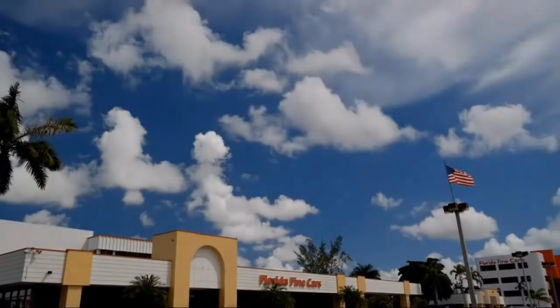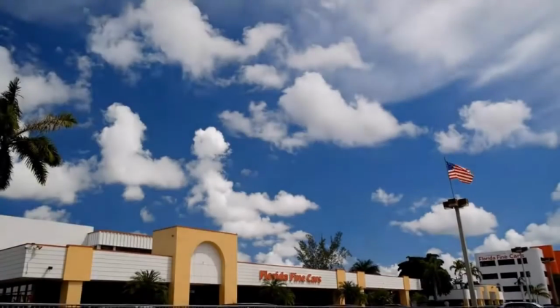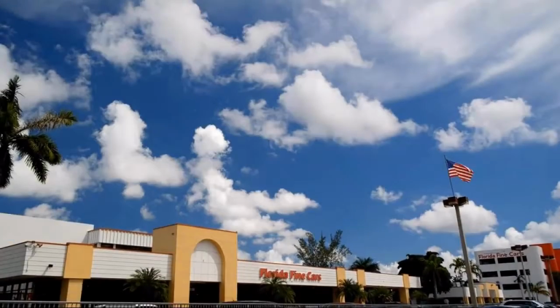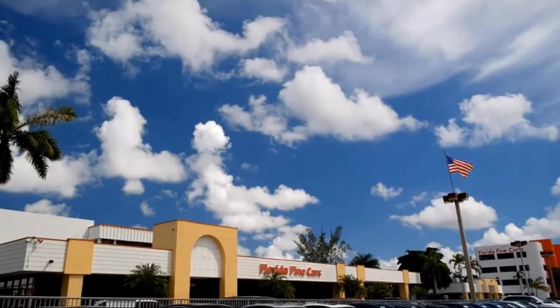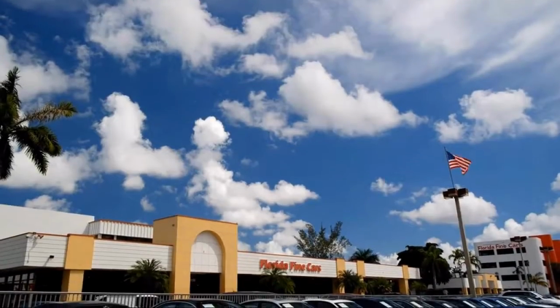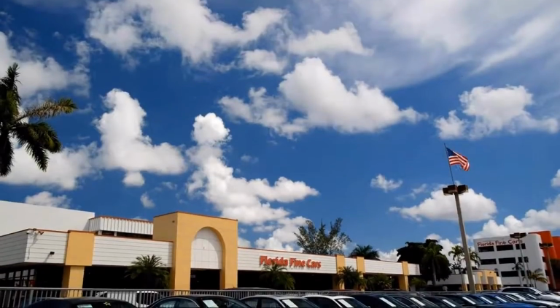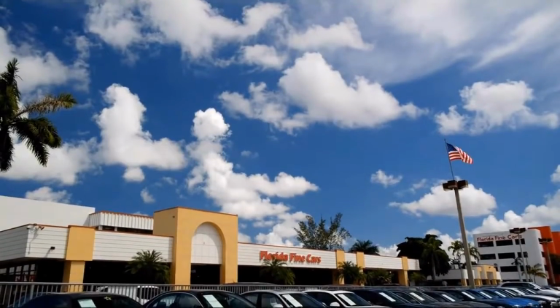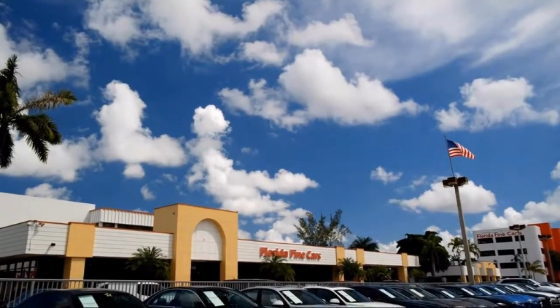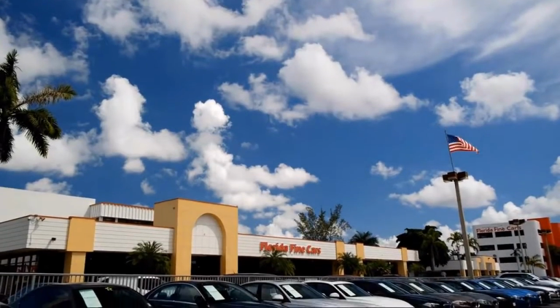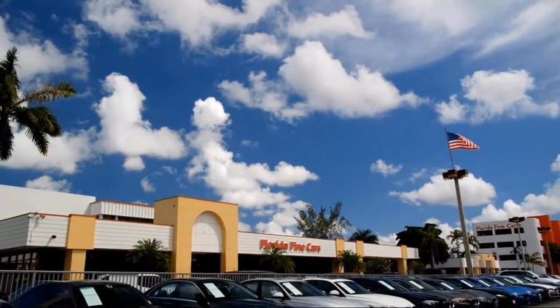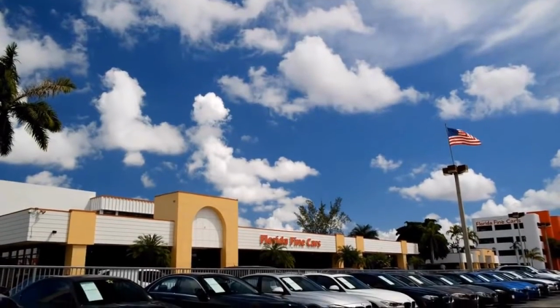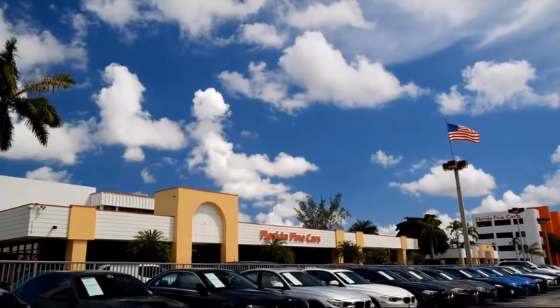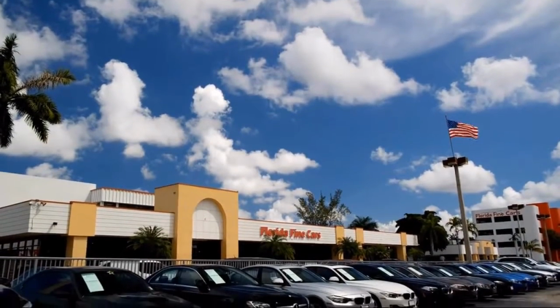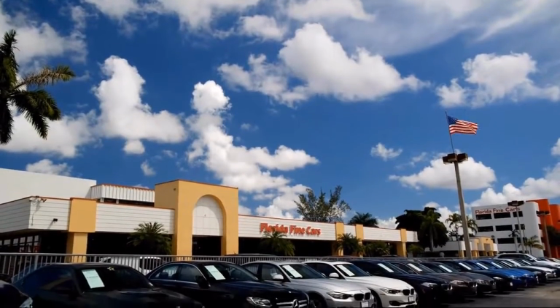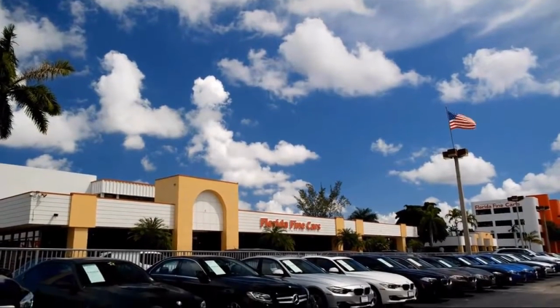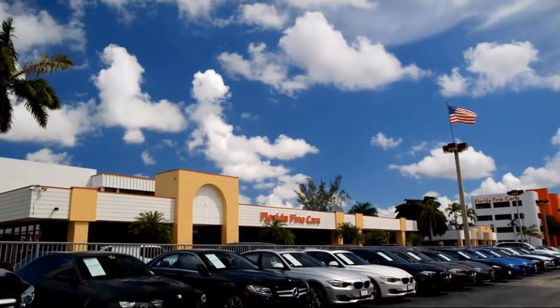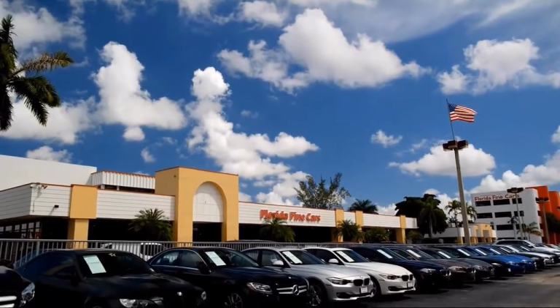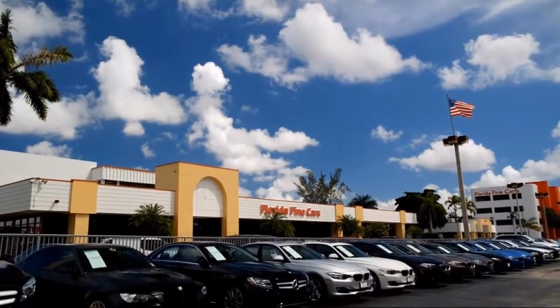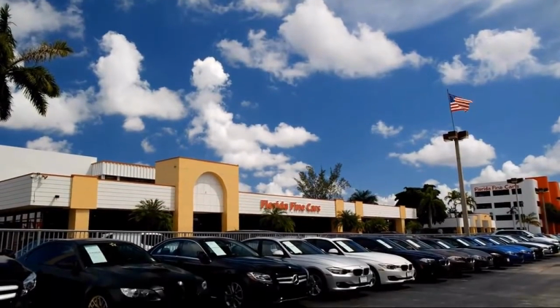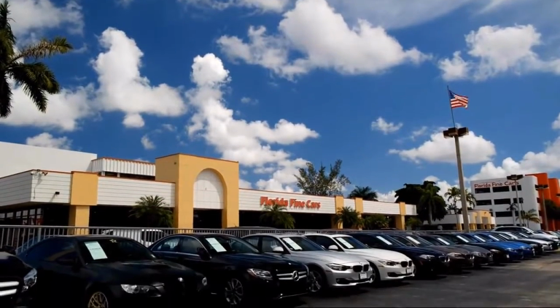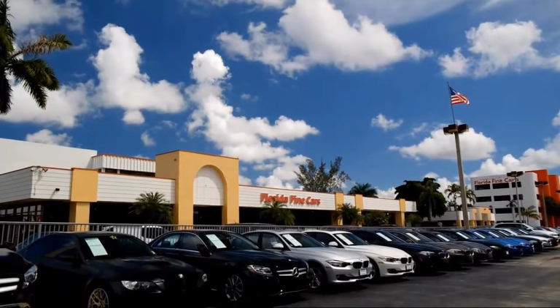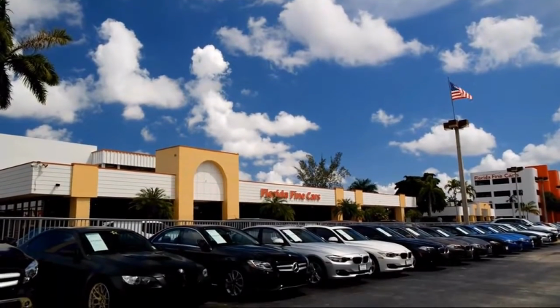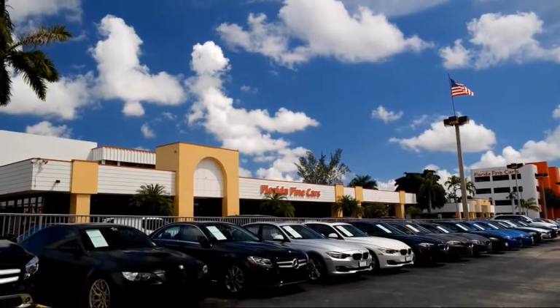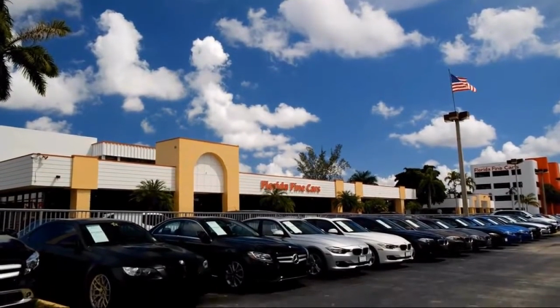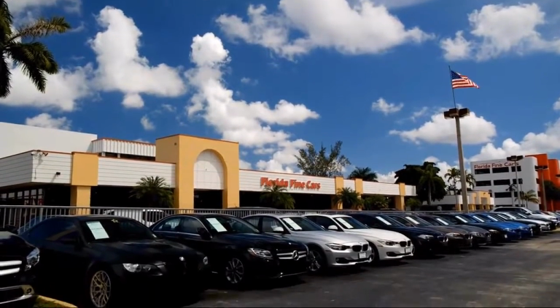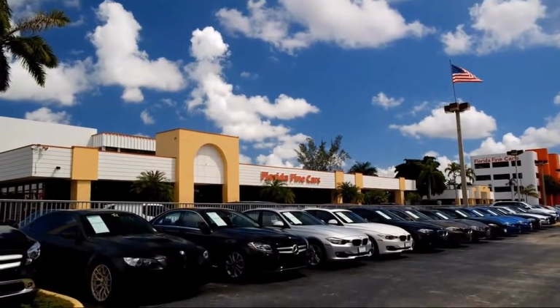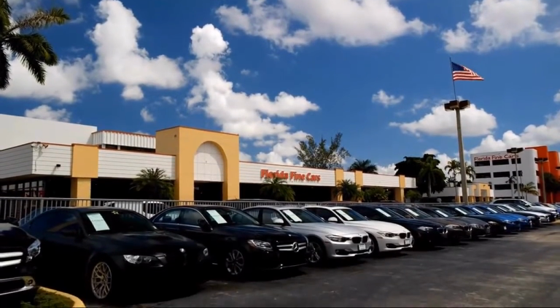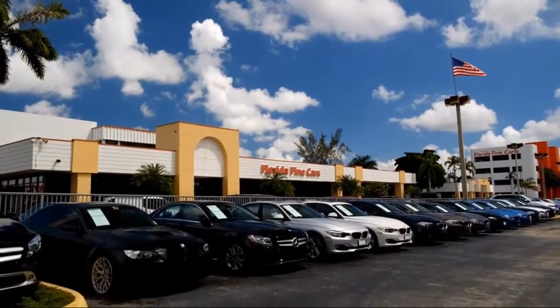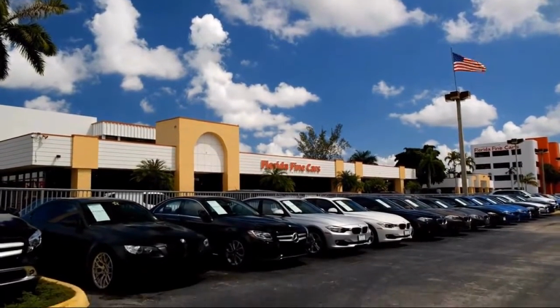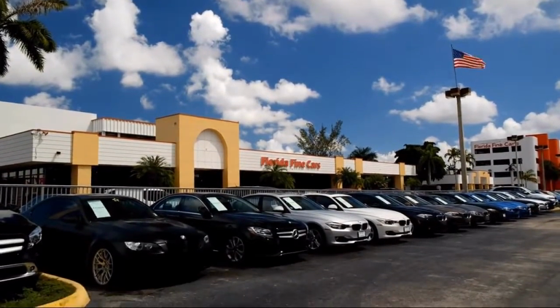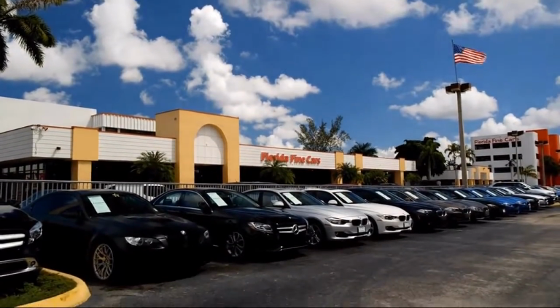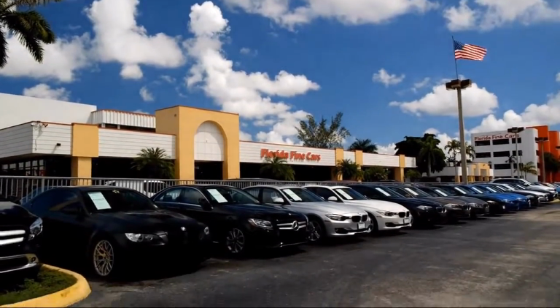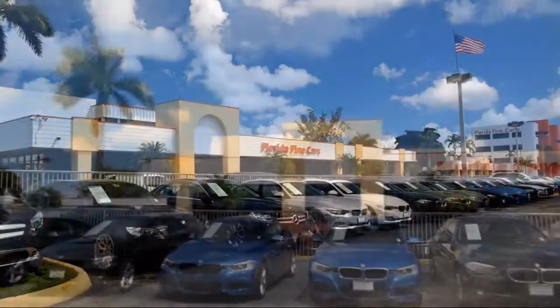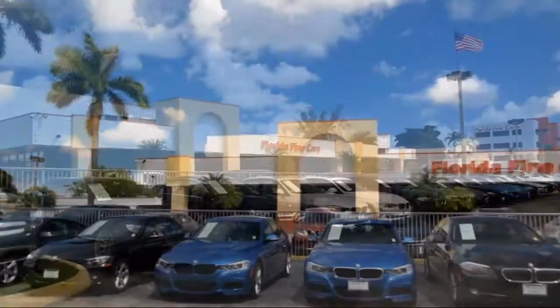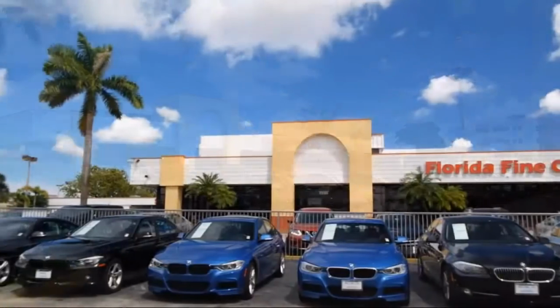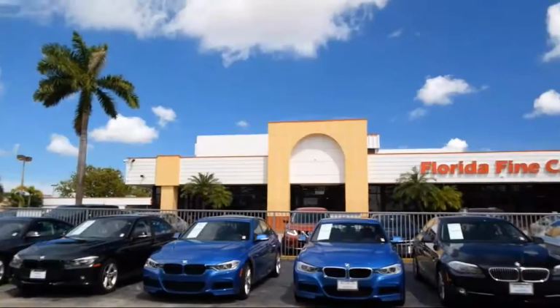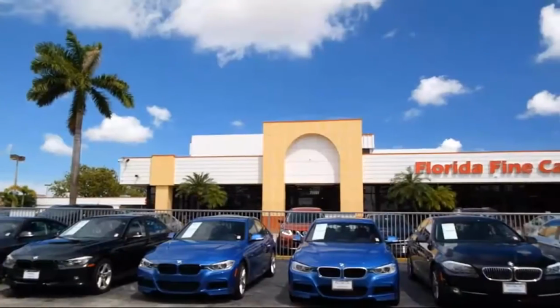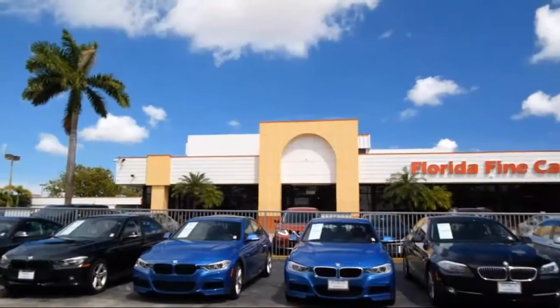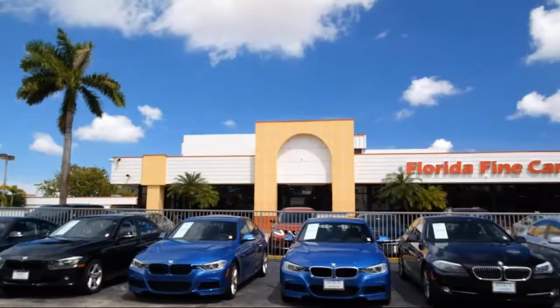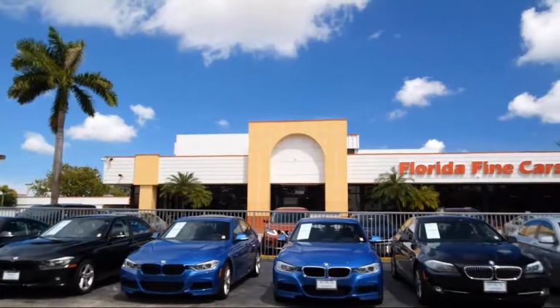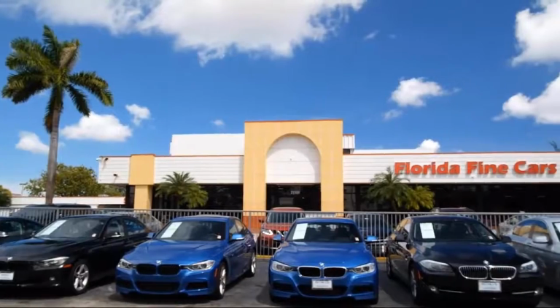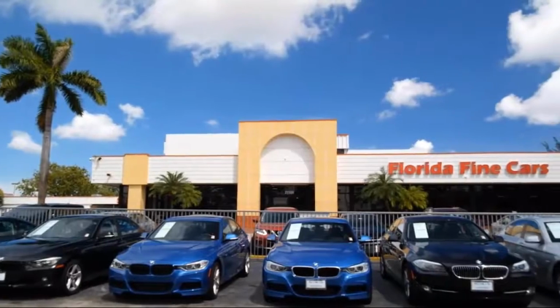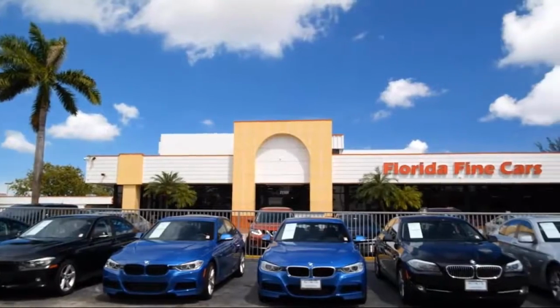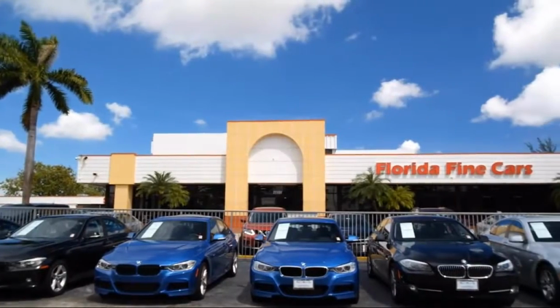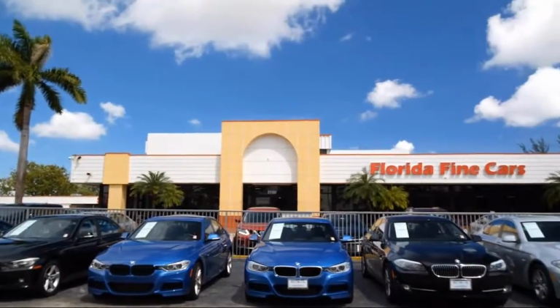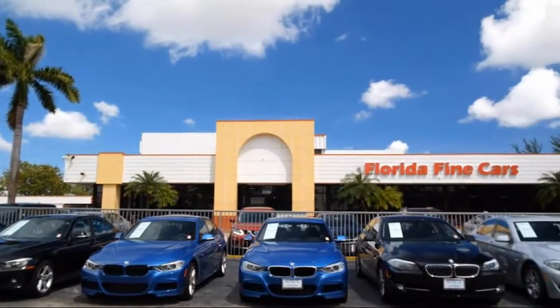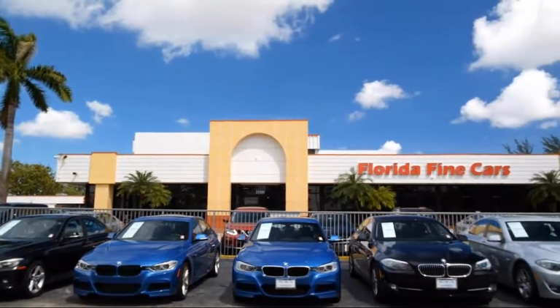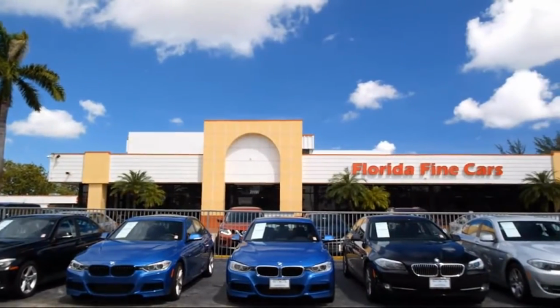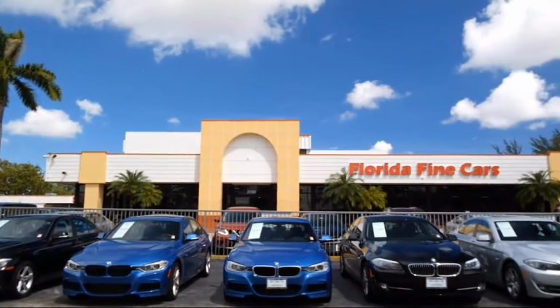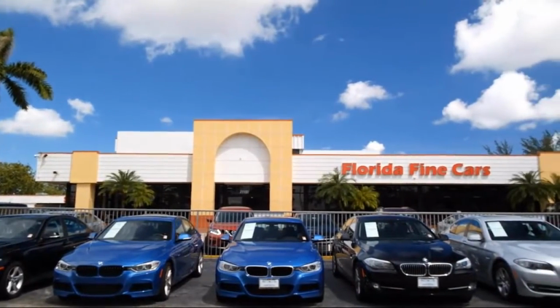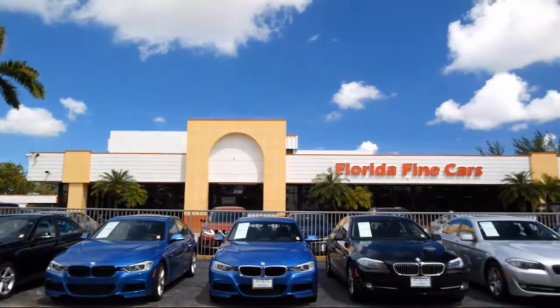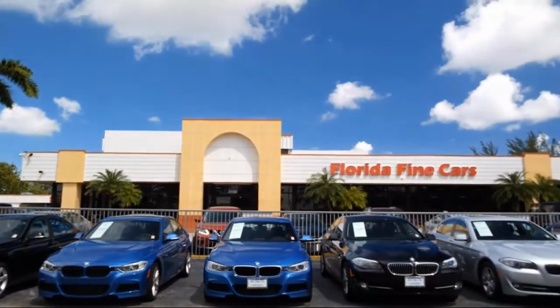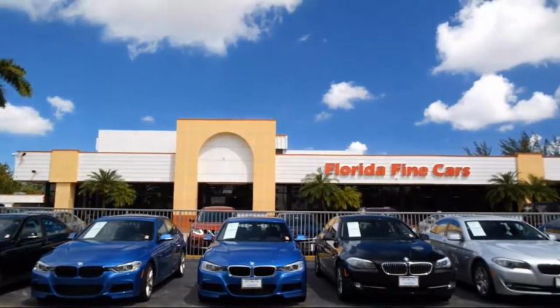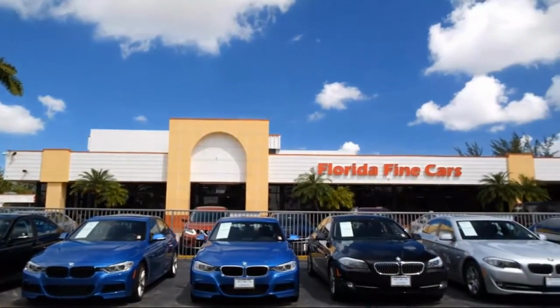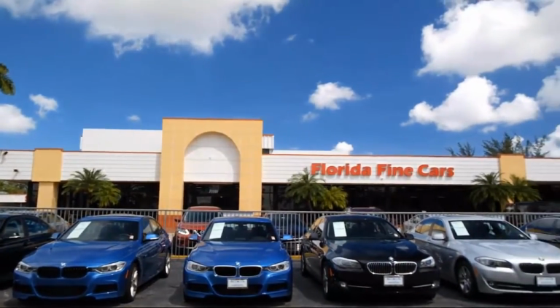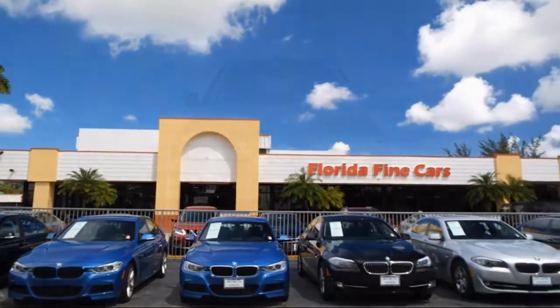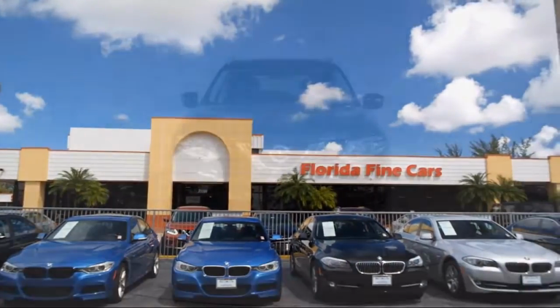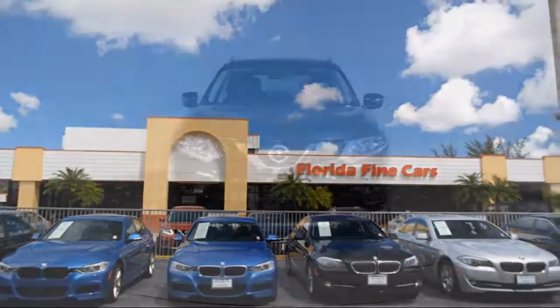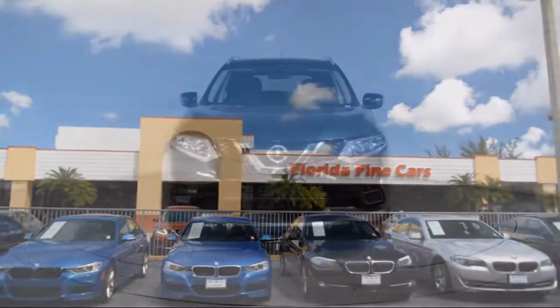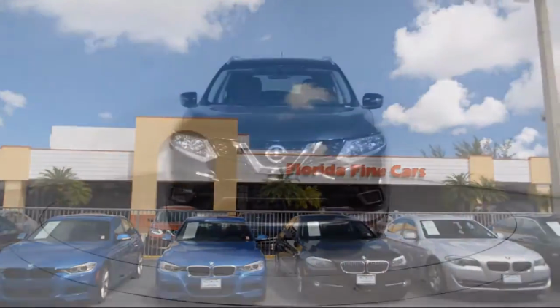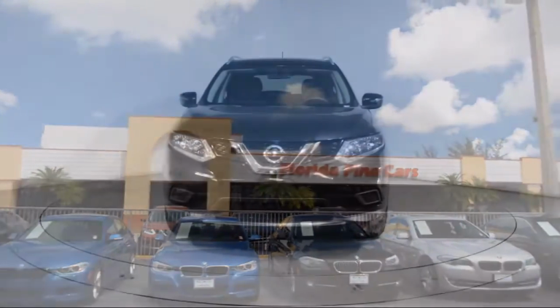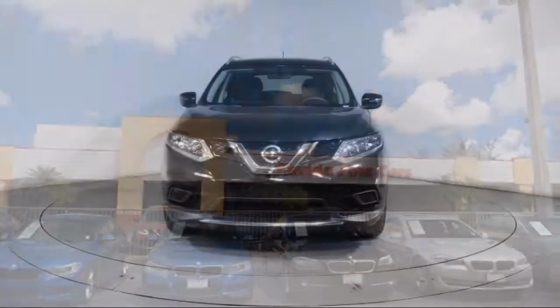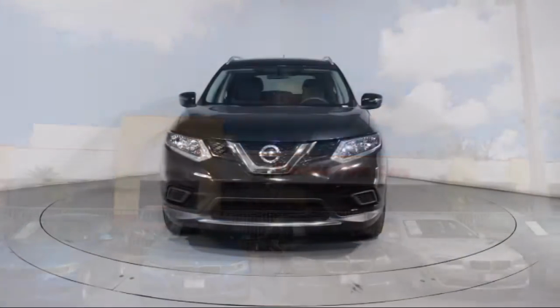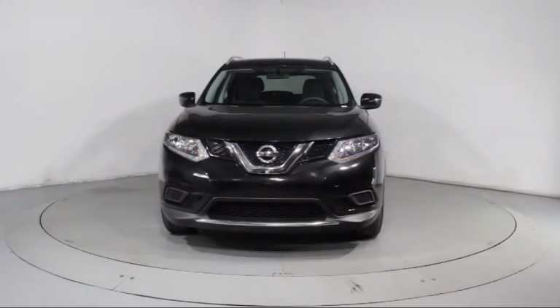Welcome to Florida Fine Cars, South Florida's premier automotive dealer, and here's a look at another one of our vehicles from our massive selection.